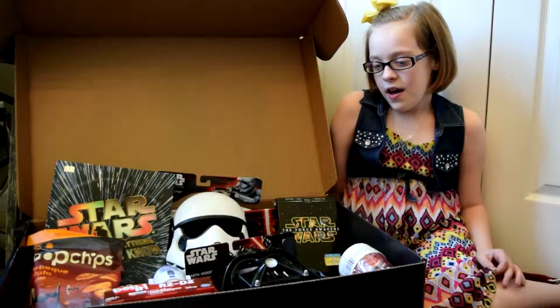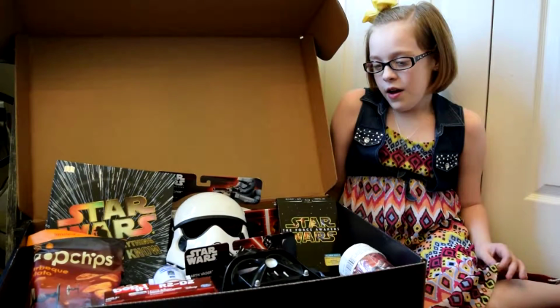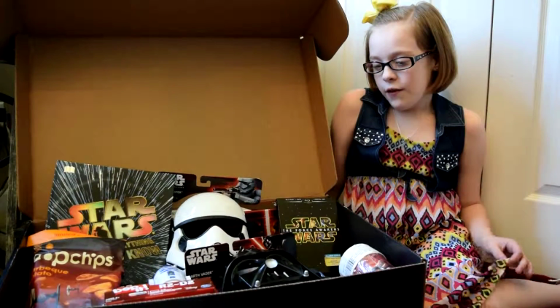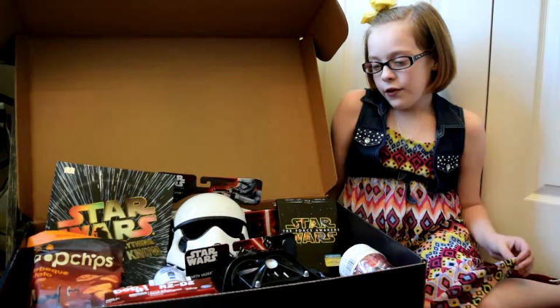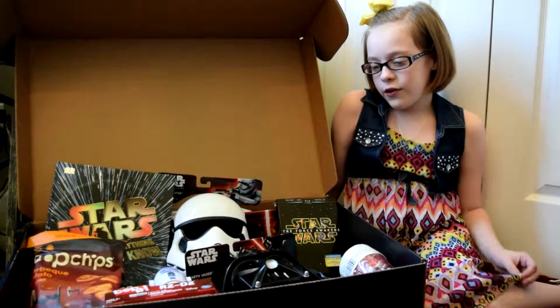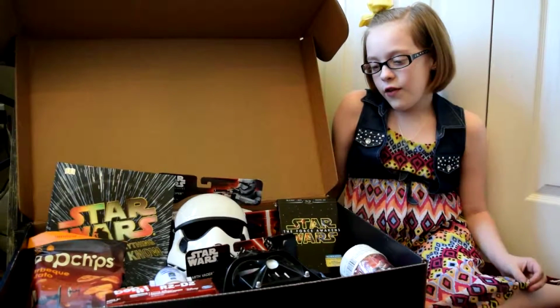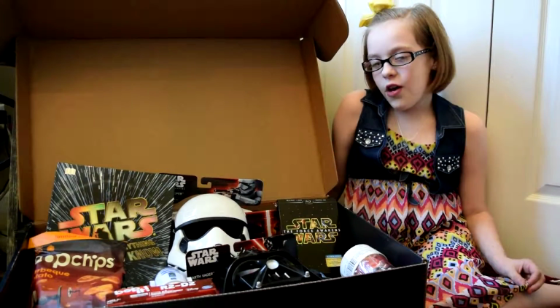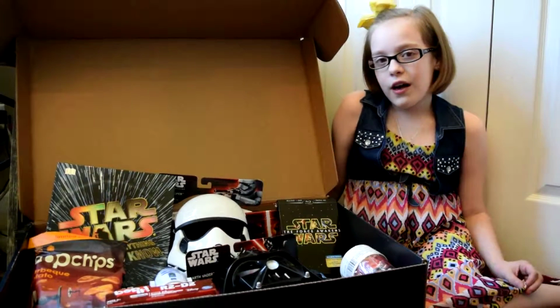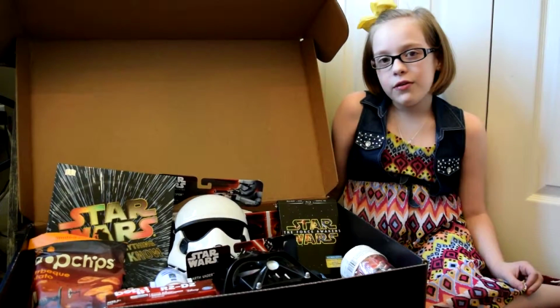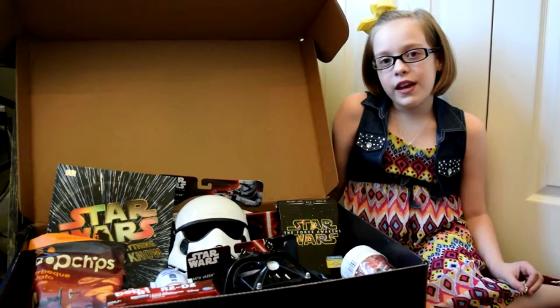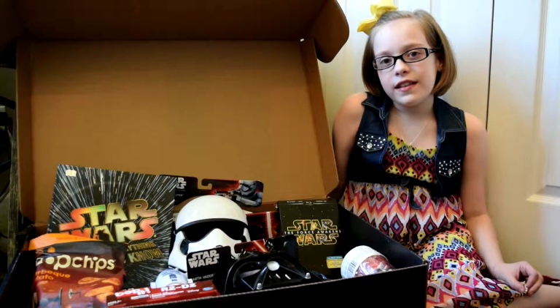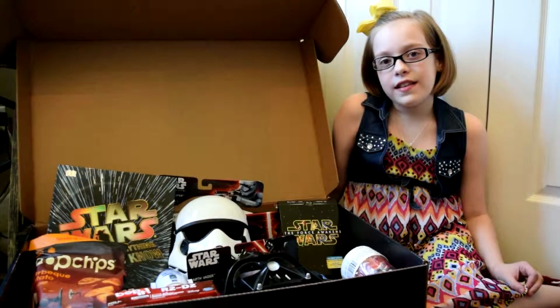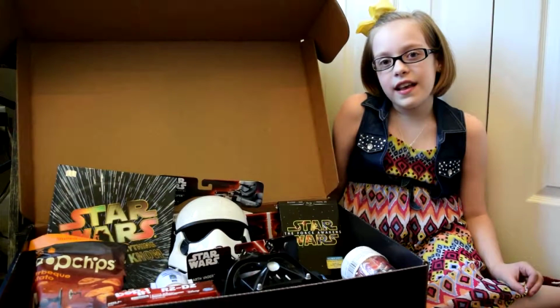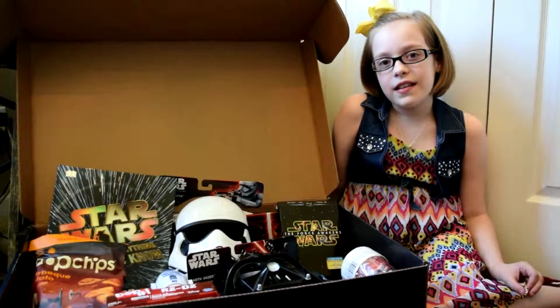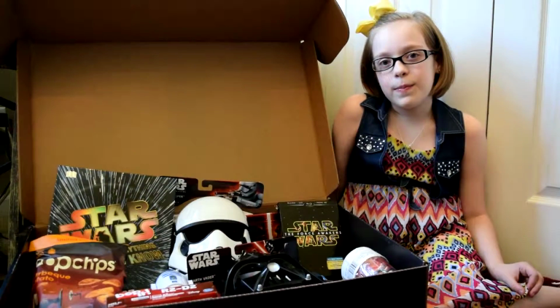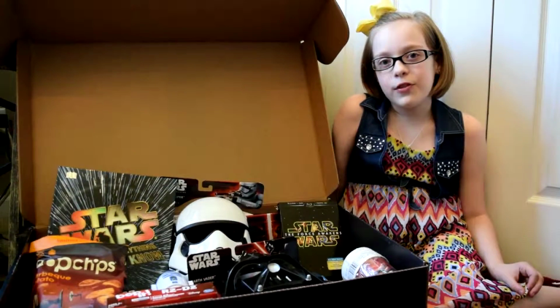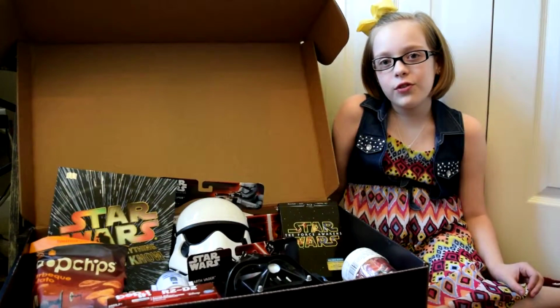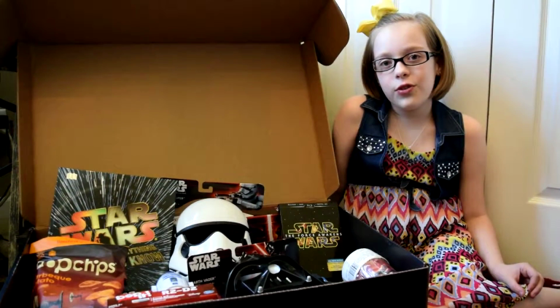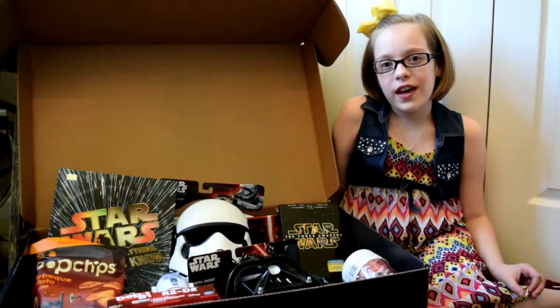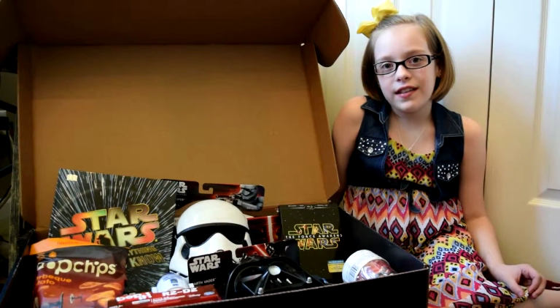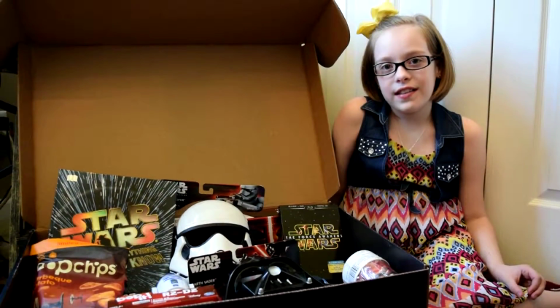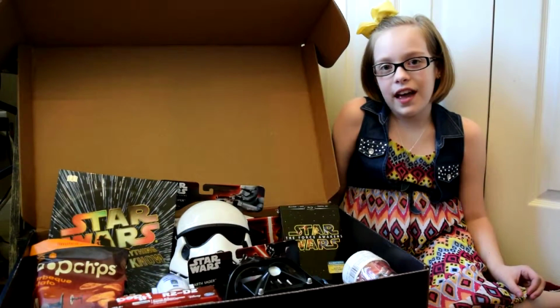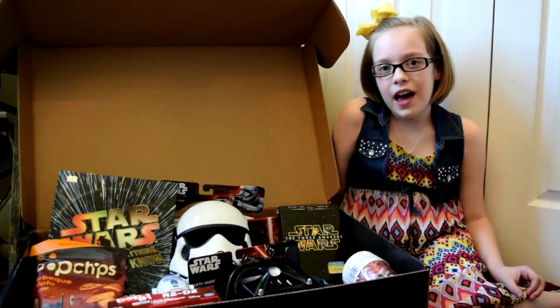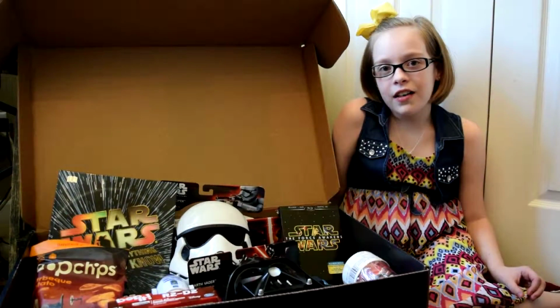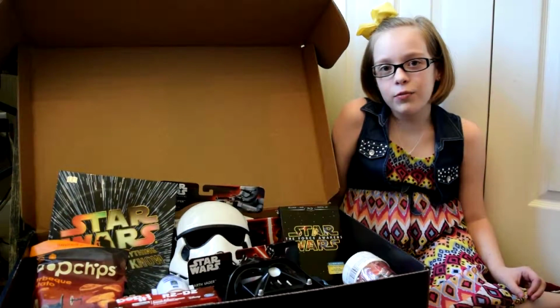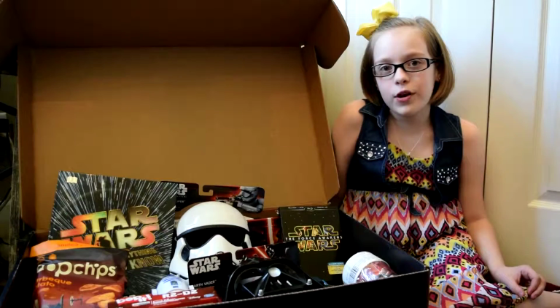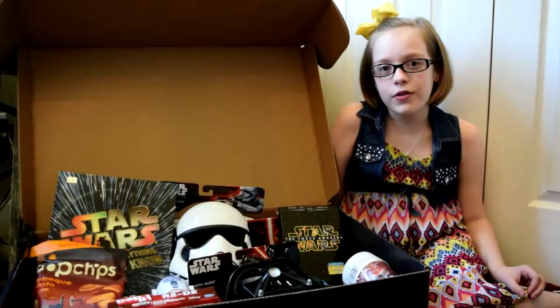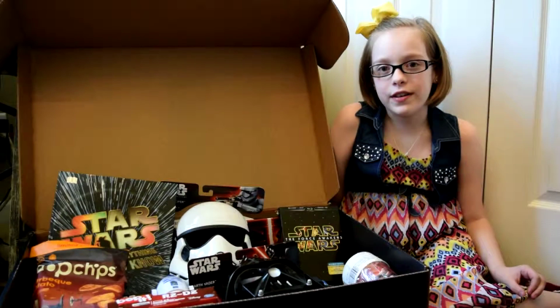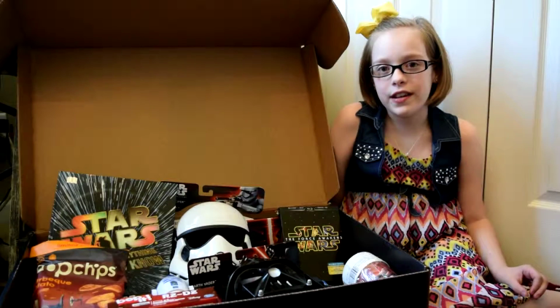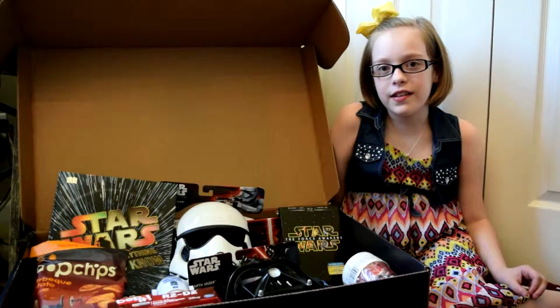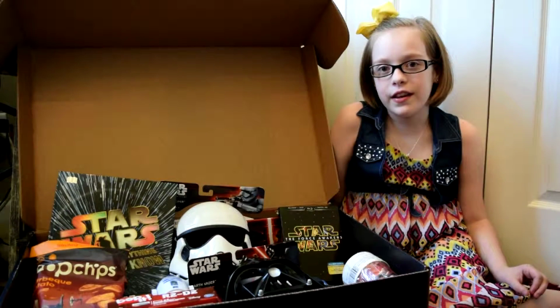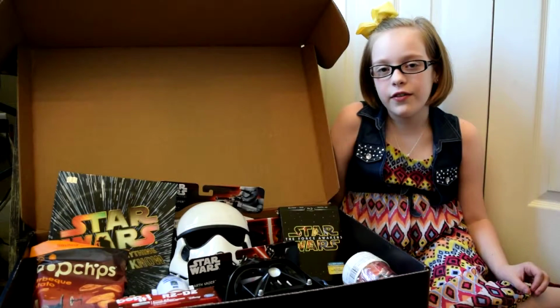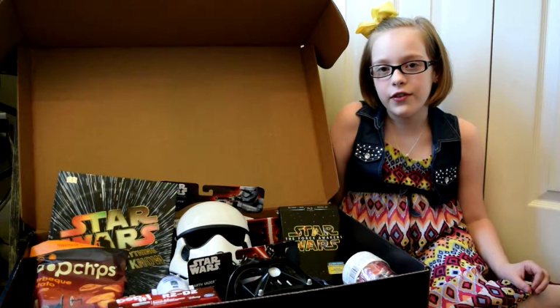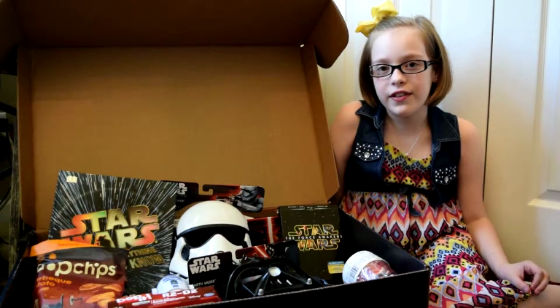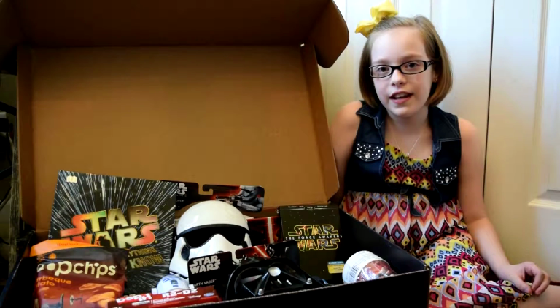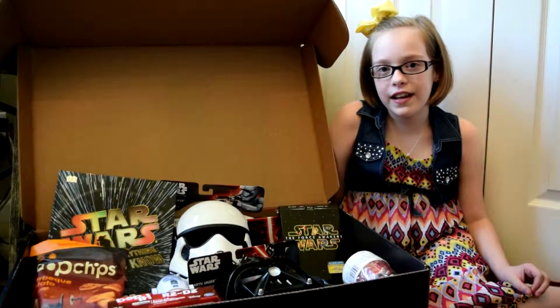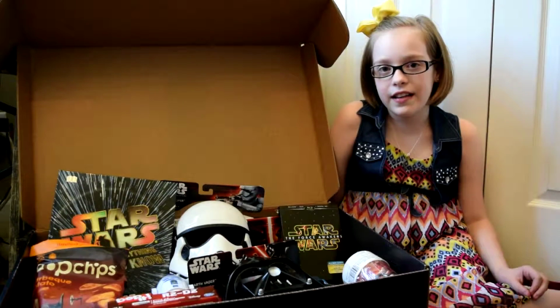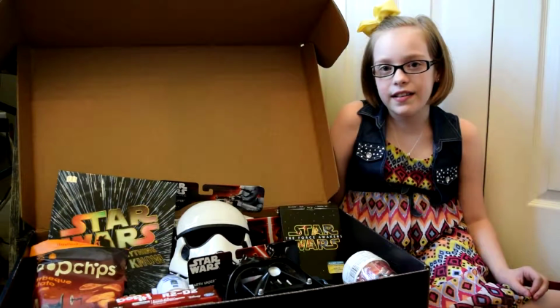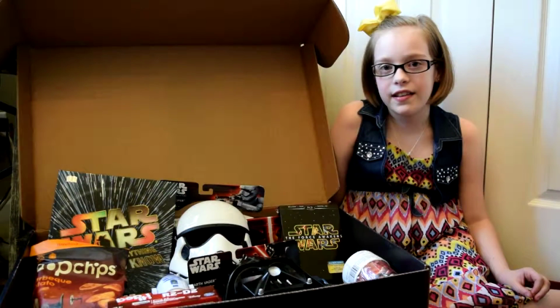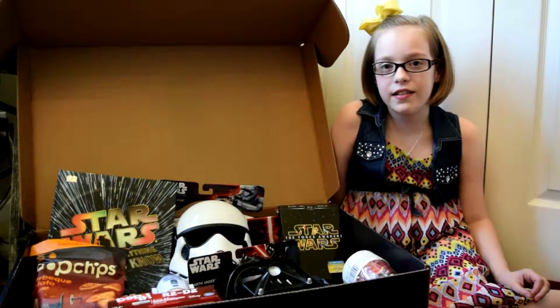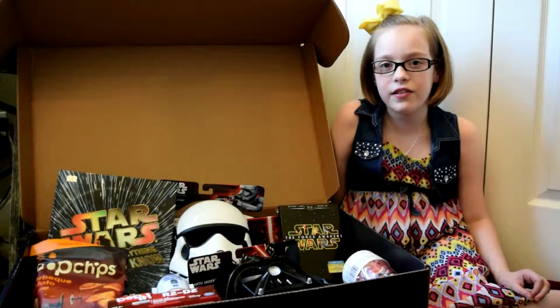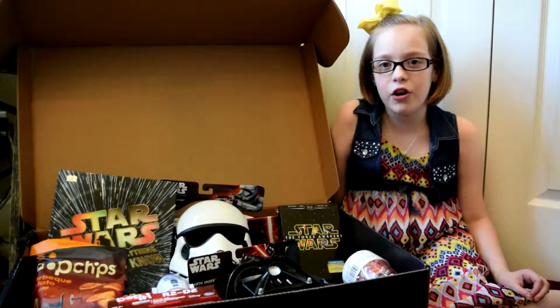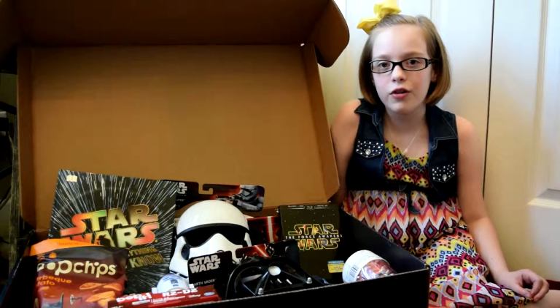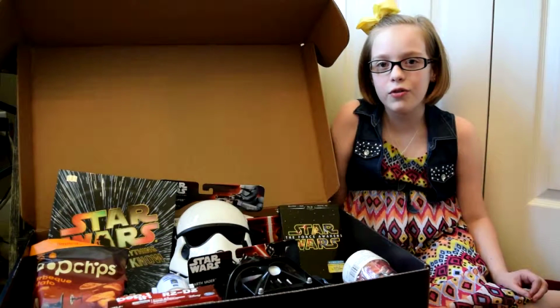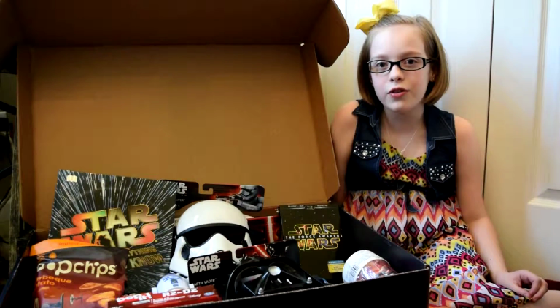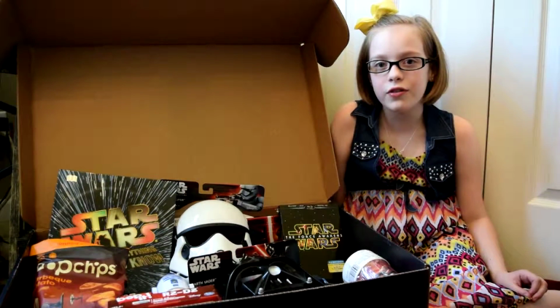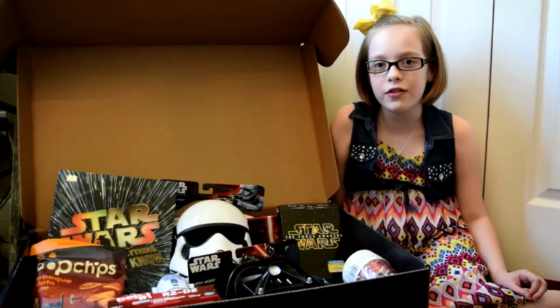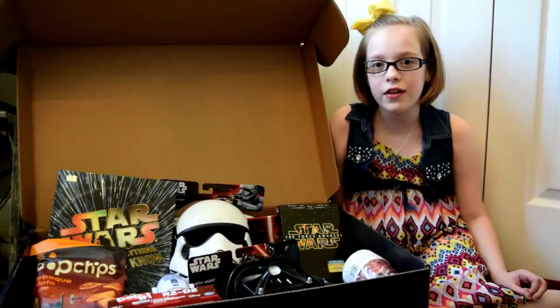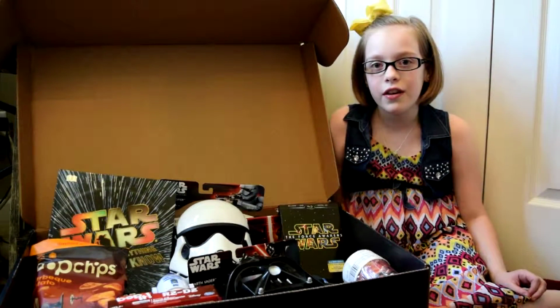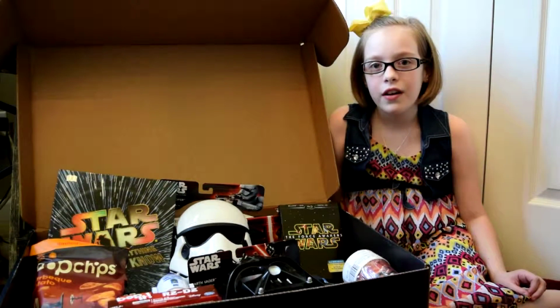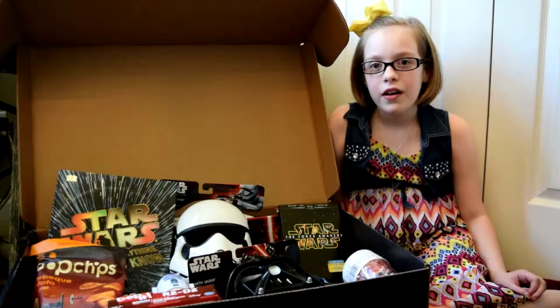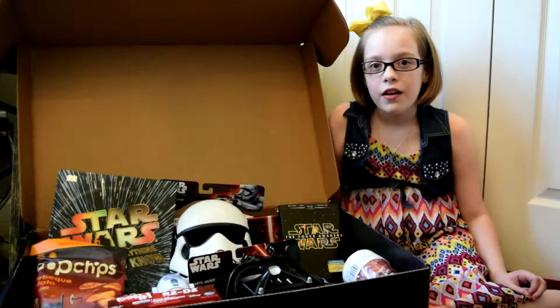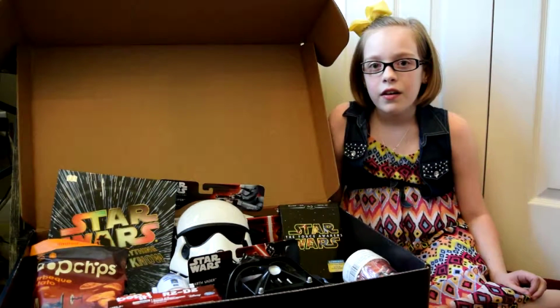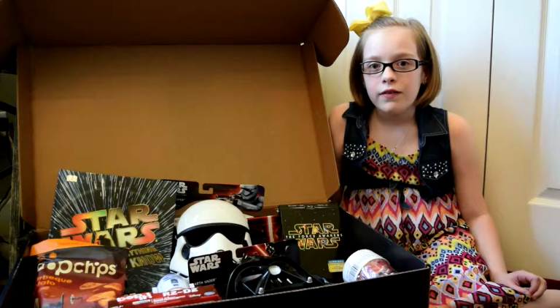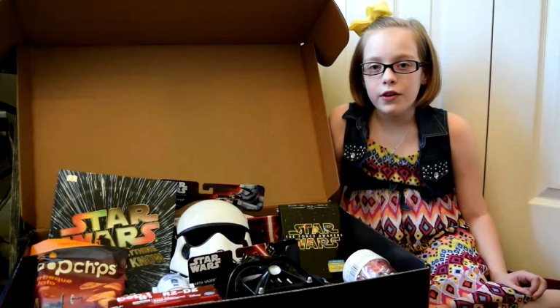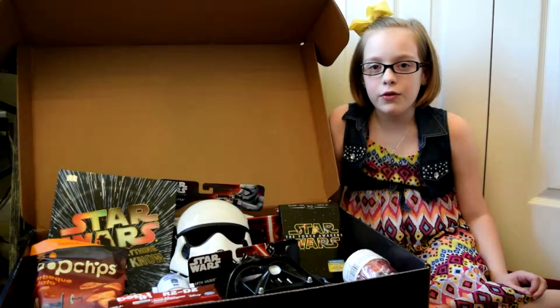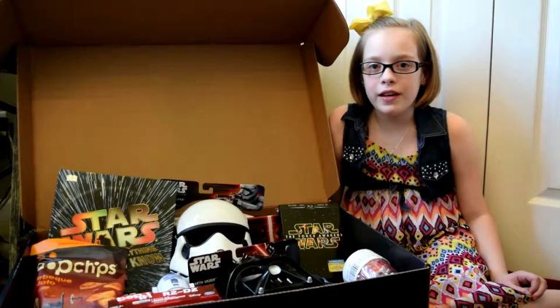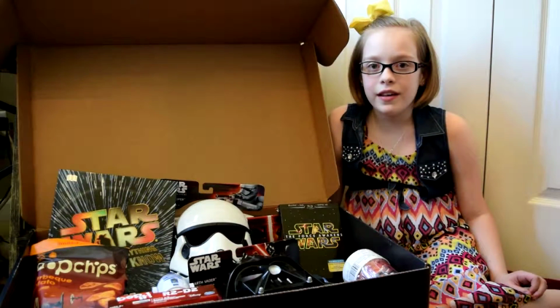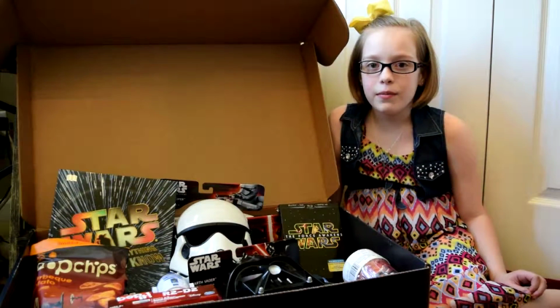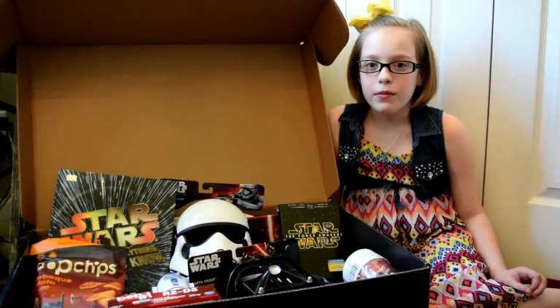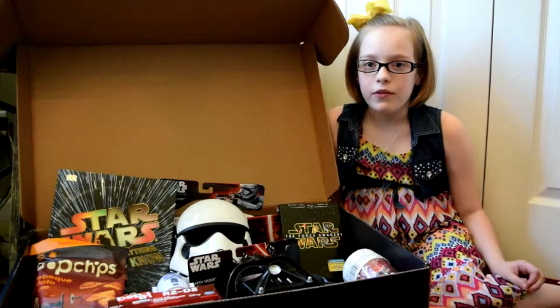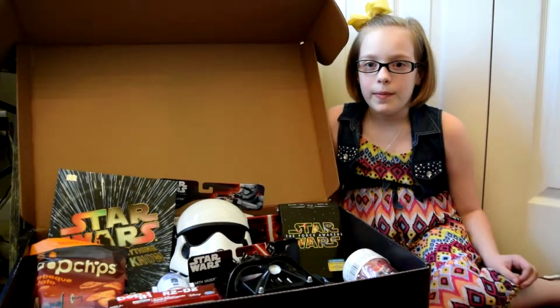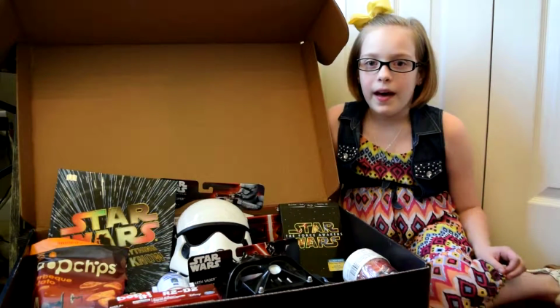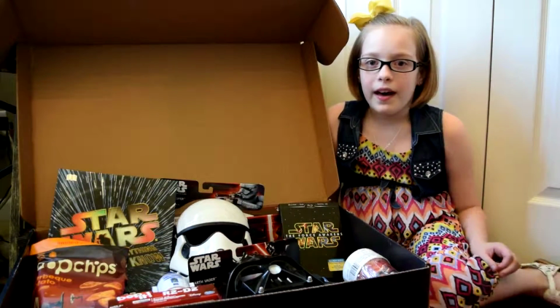First of all, I would like to say a special thanks to Hasbro and Disney for sending us this Star Wars viewing movie pack.